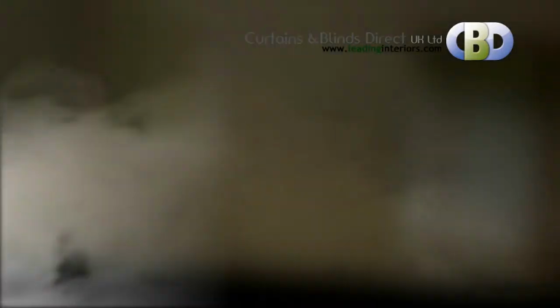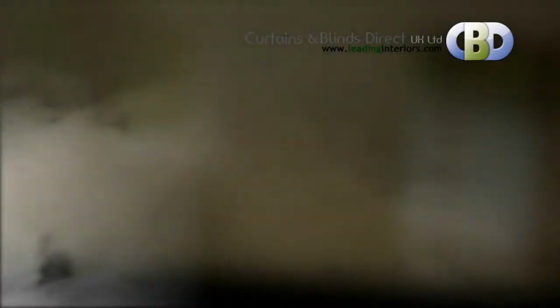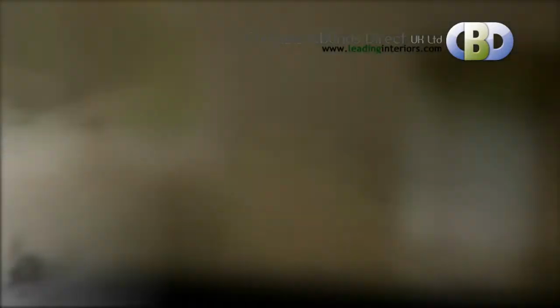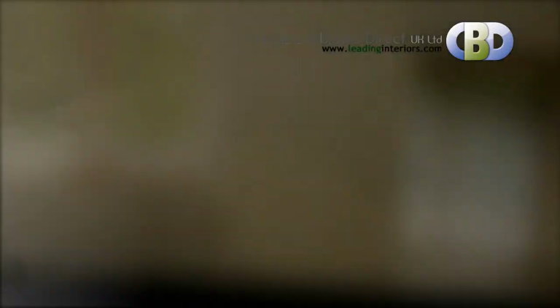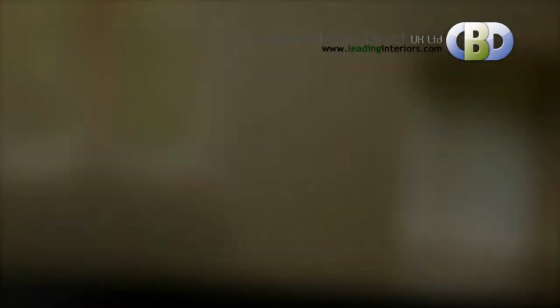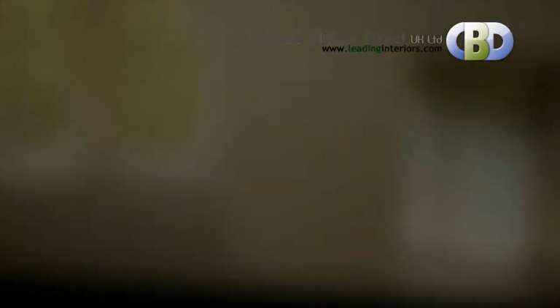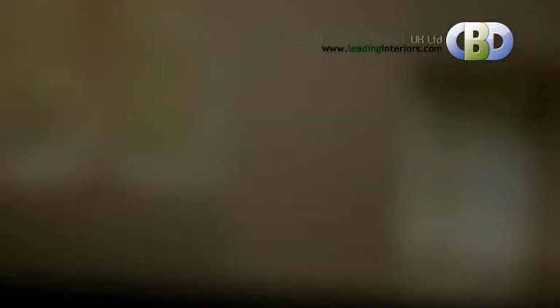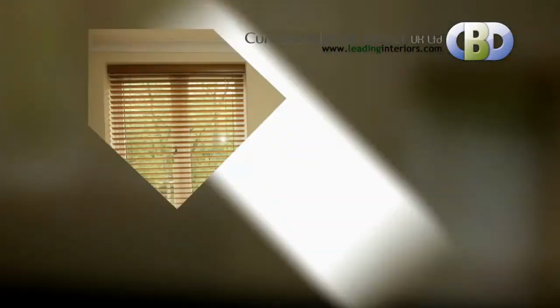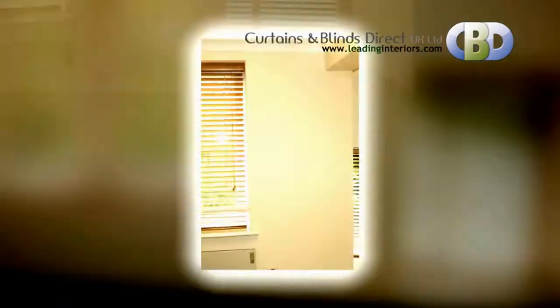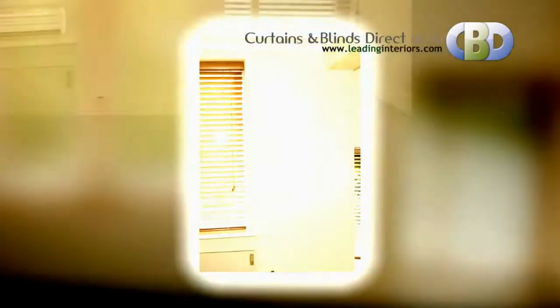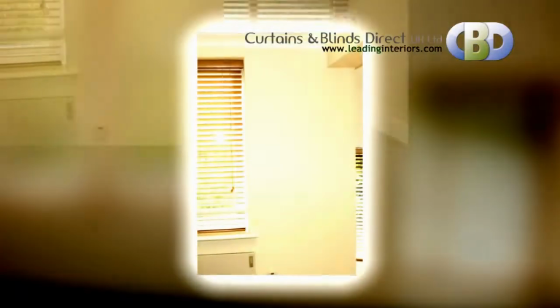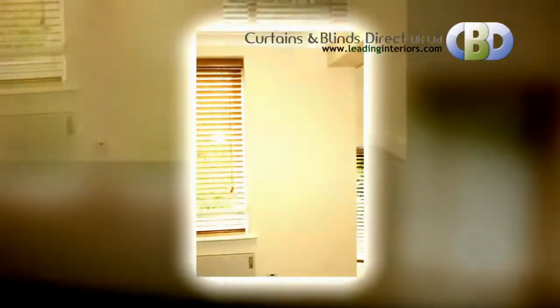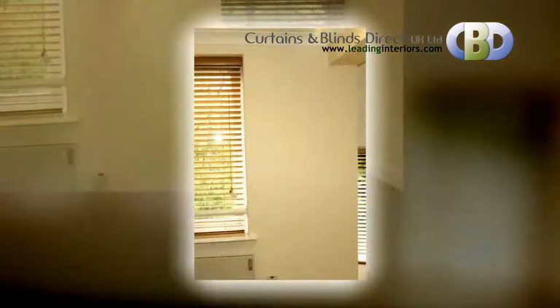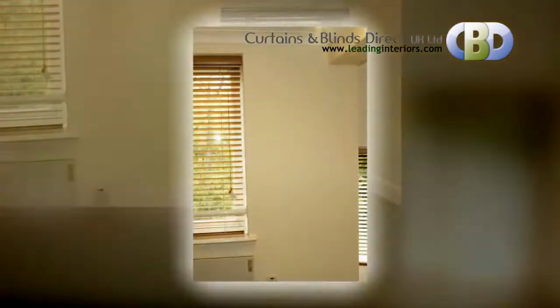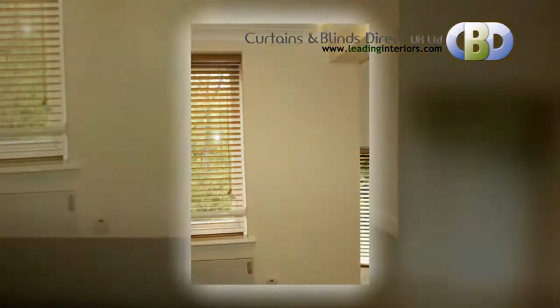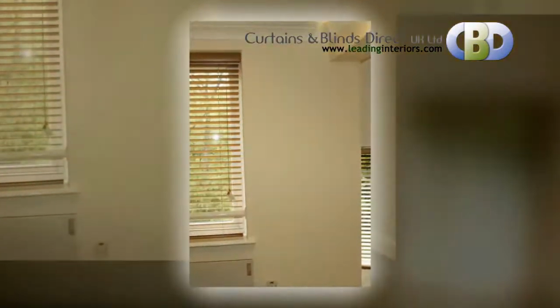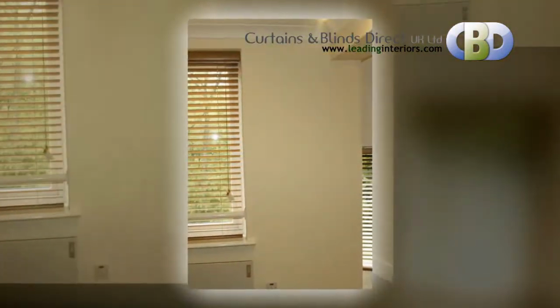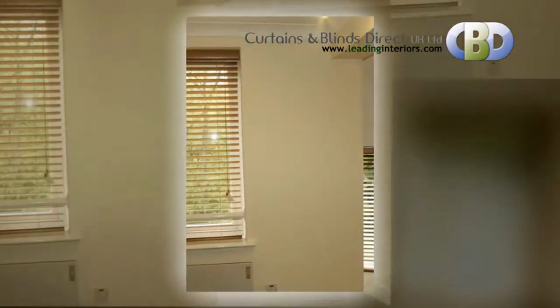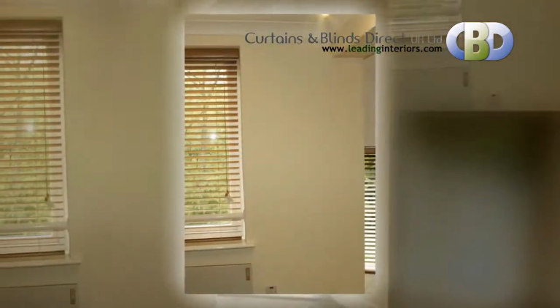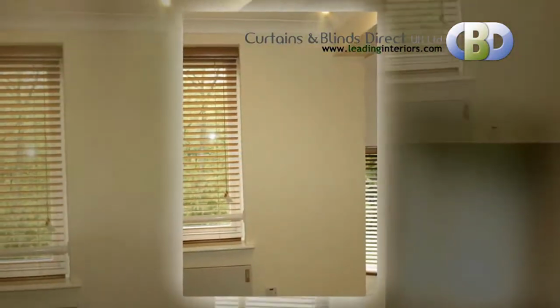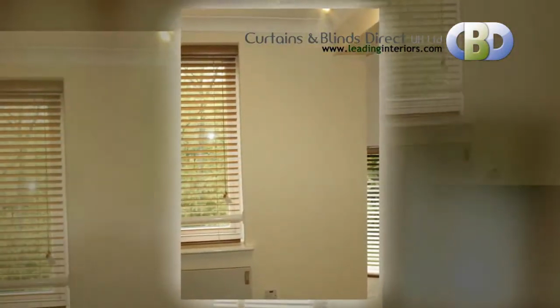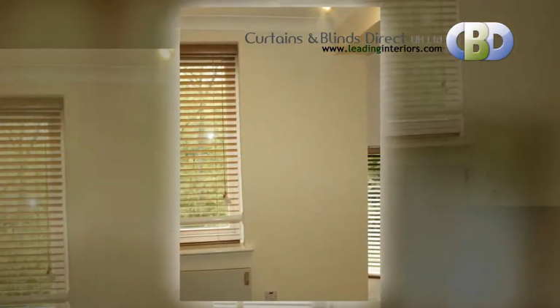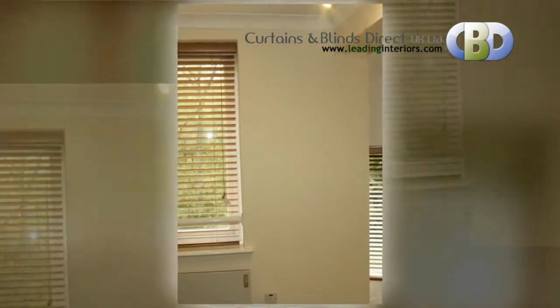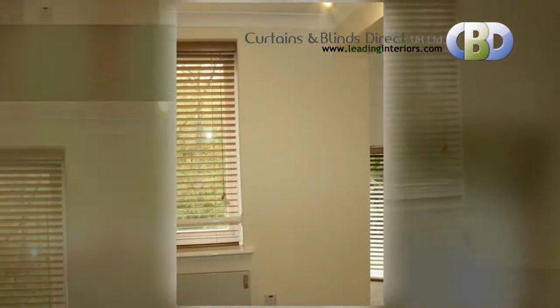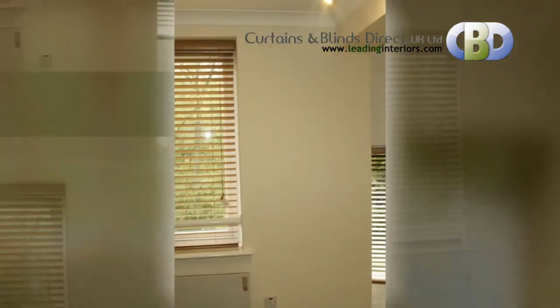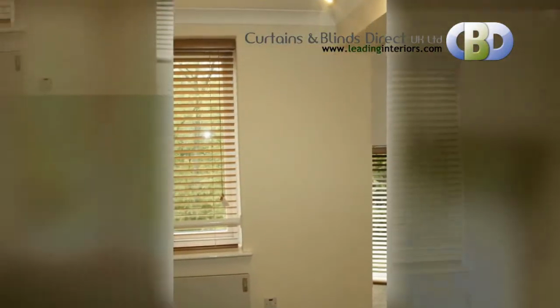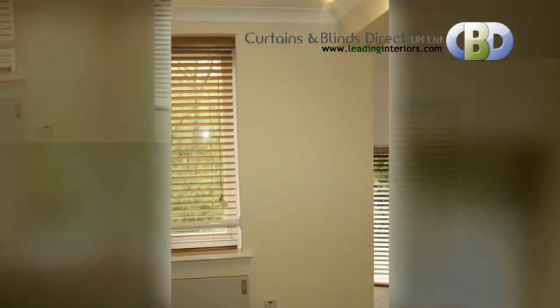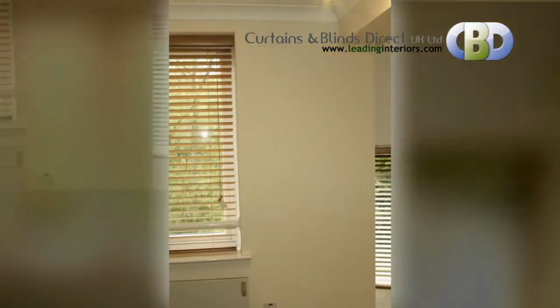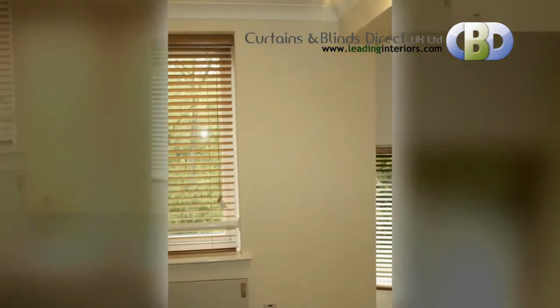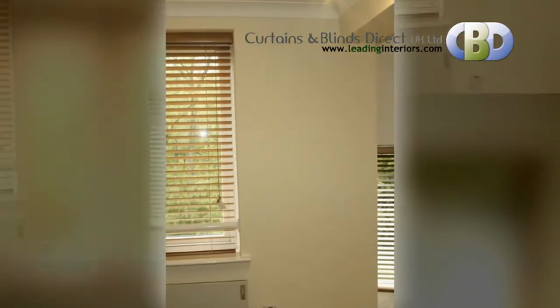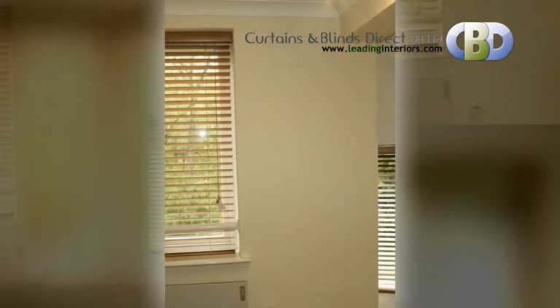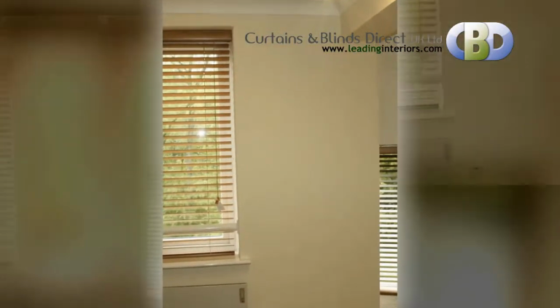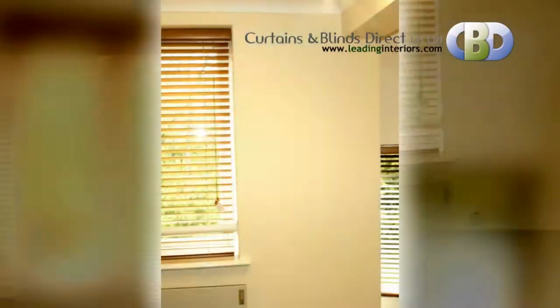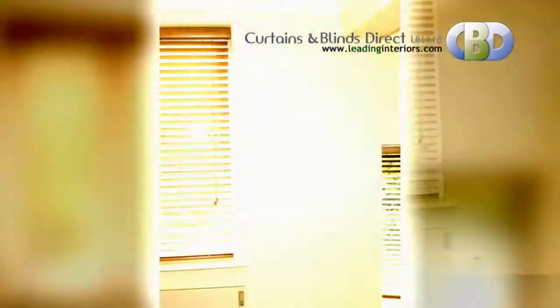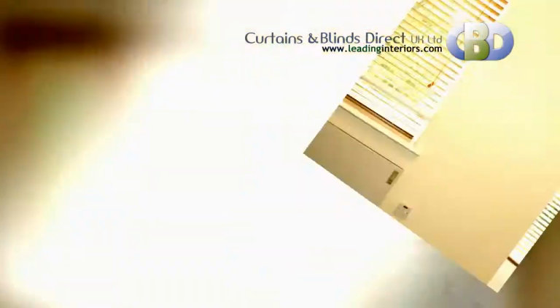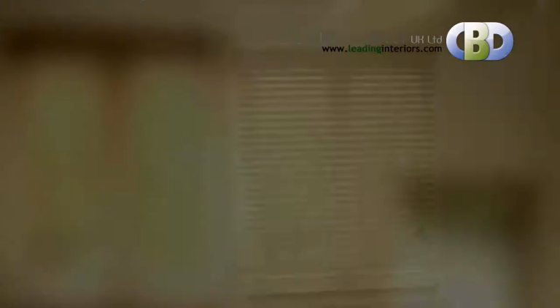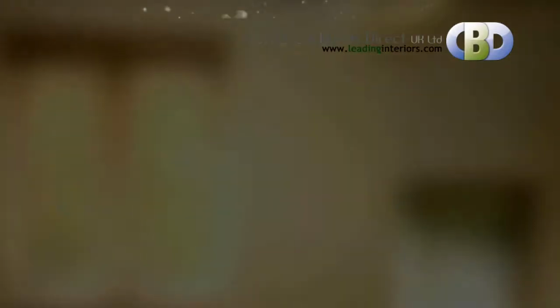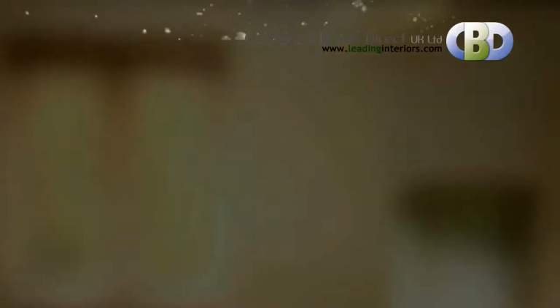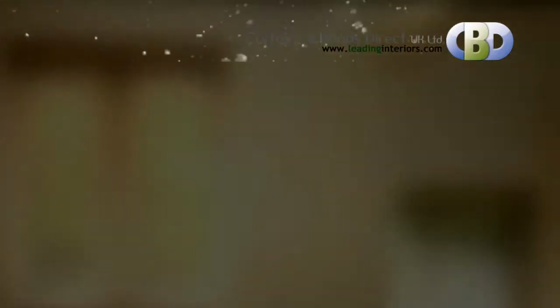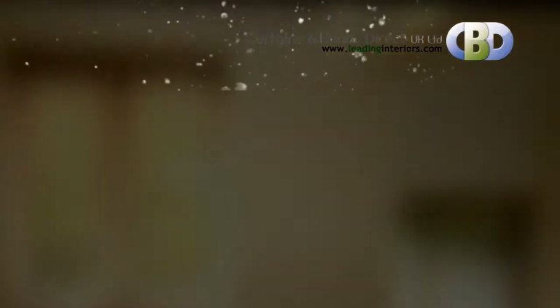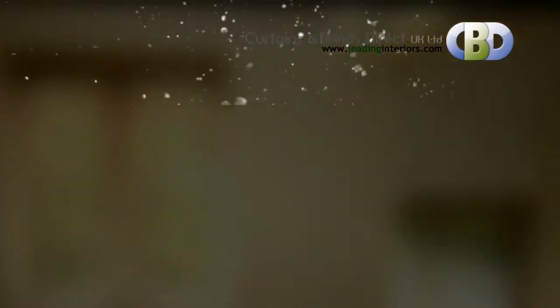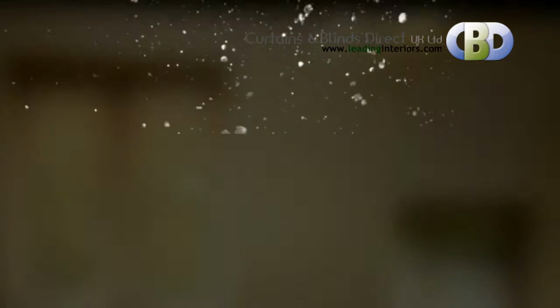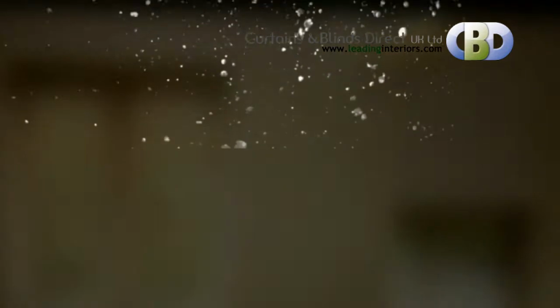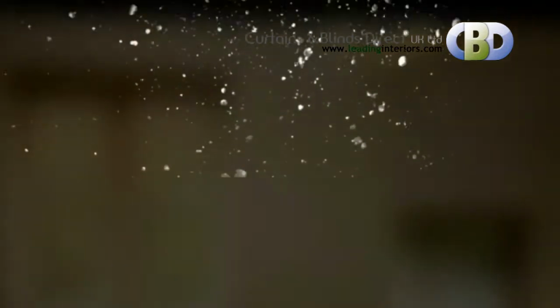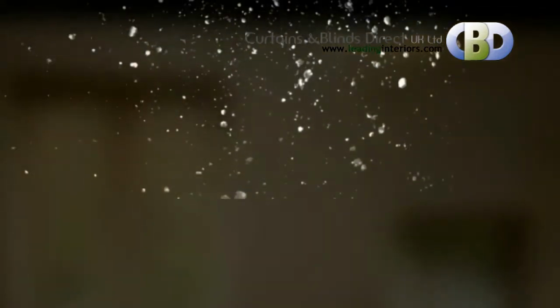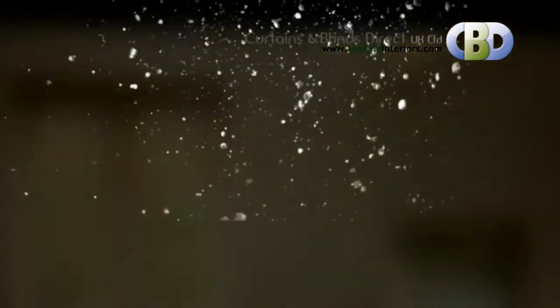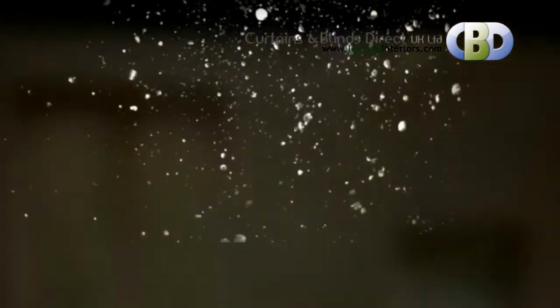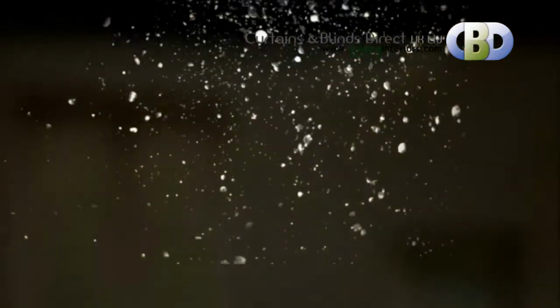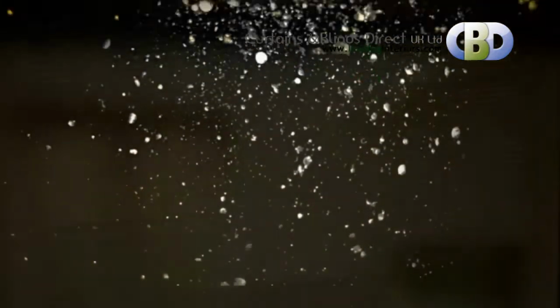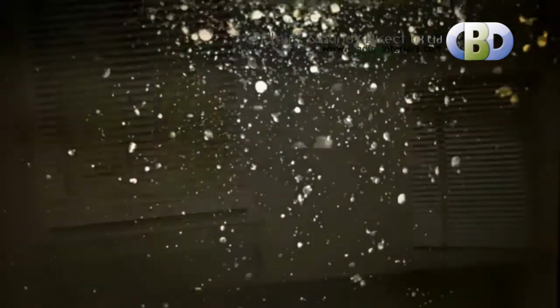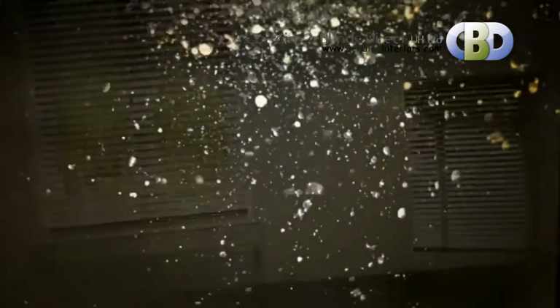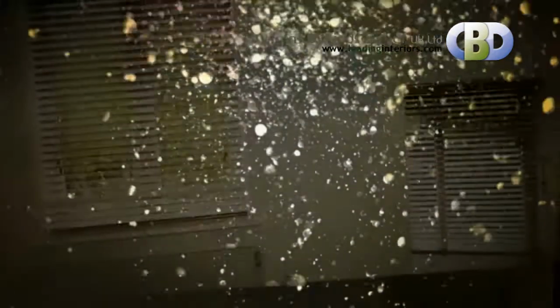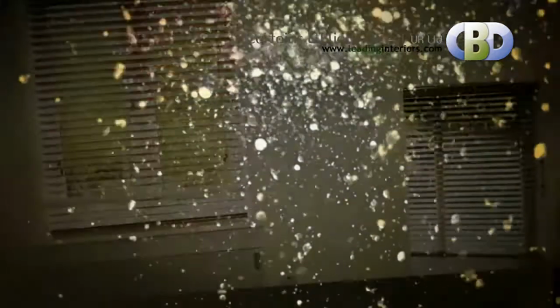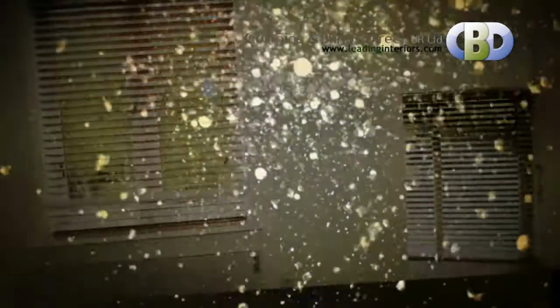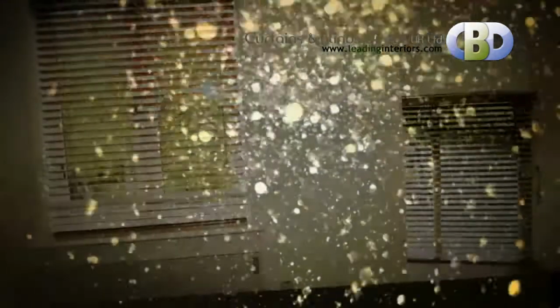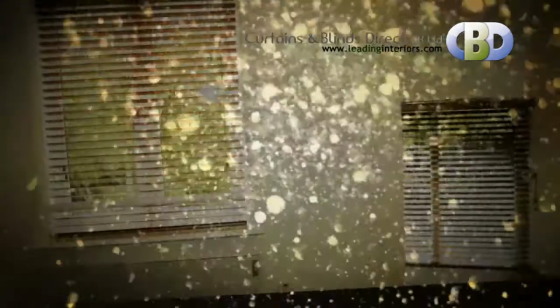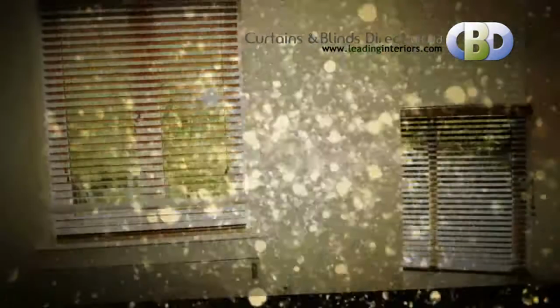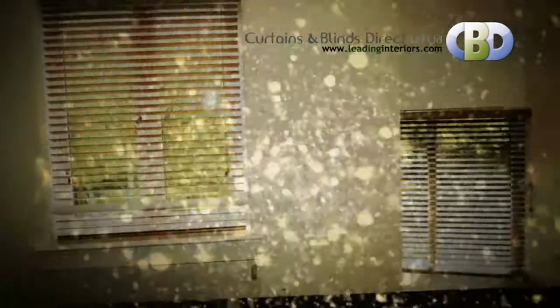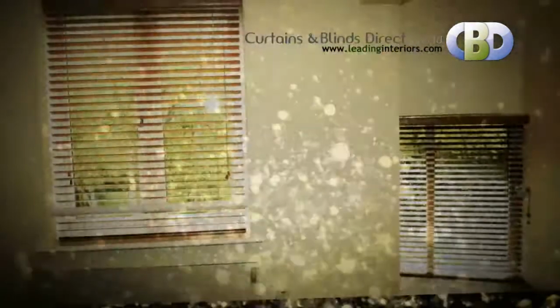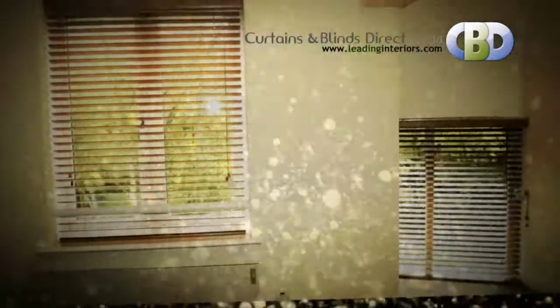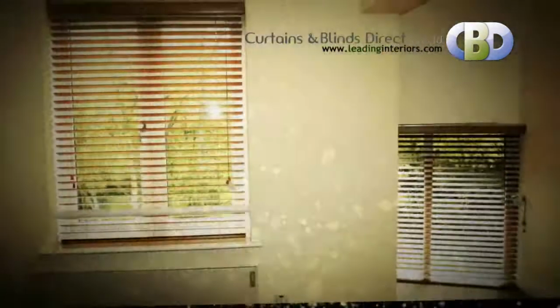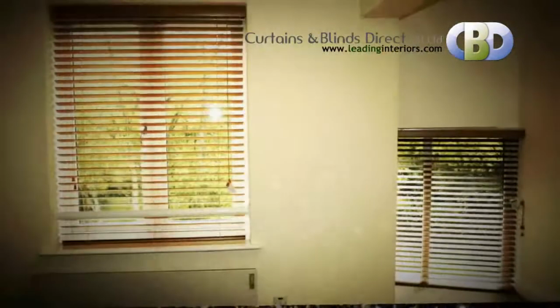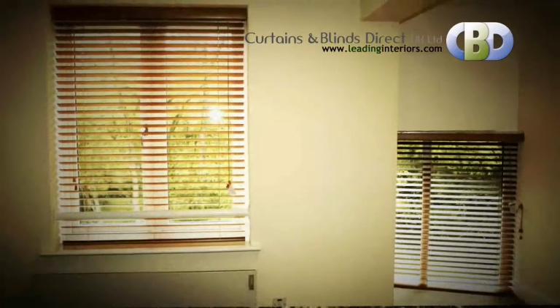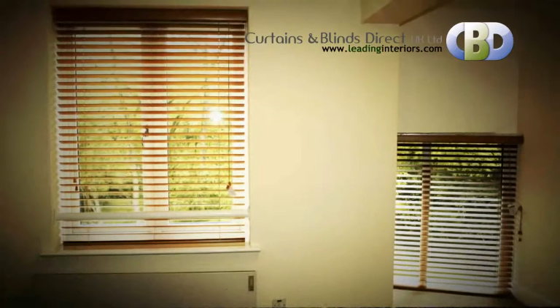With a huge range of plain, traditional and more modern designs available, wooden venetian blinds can be made to suit any decor.